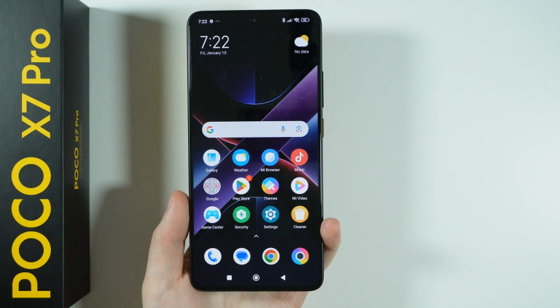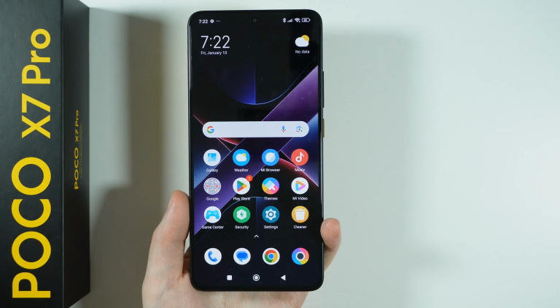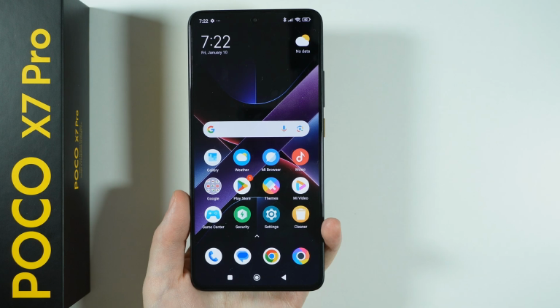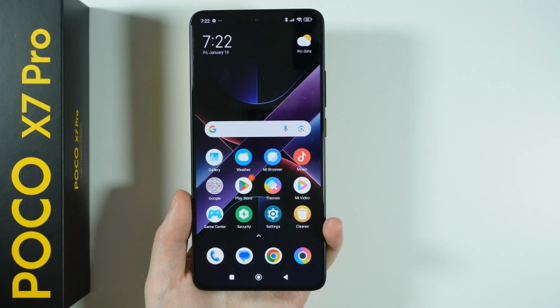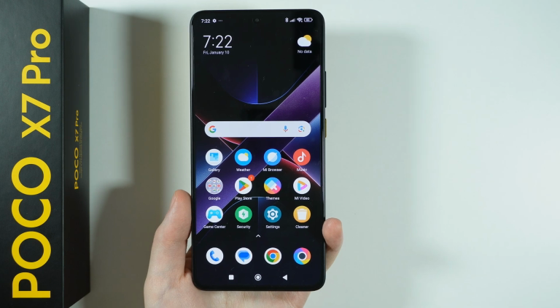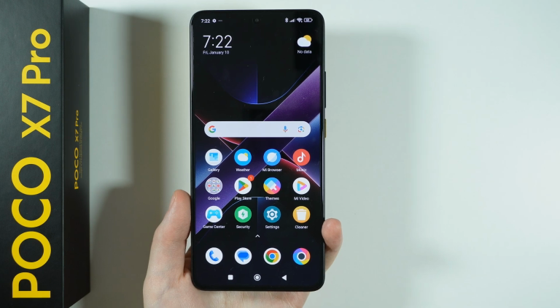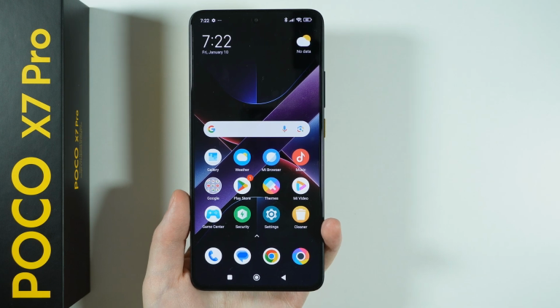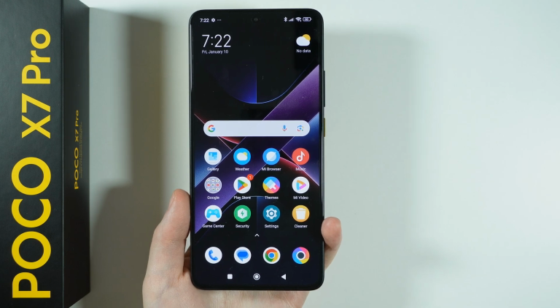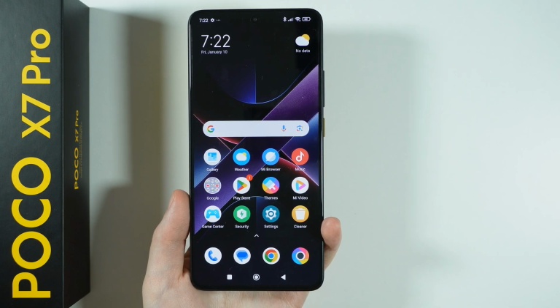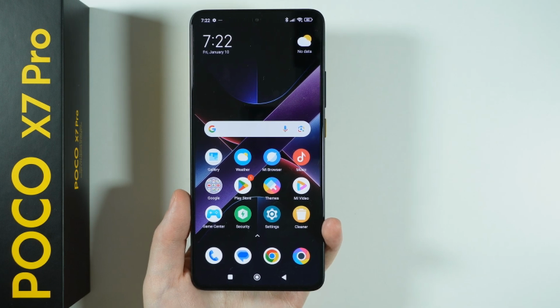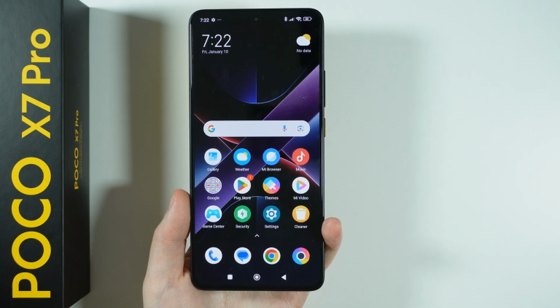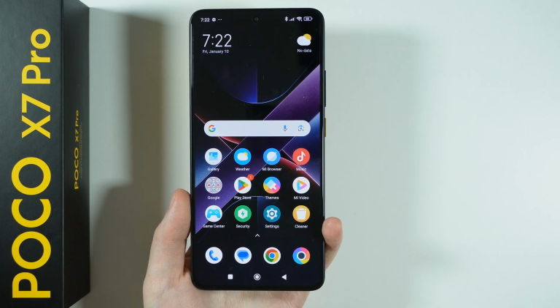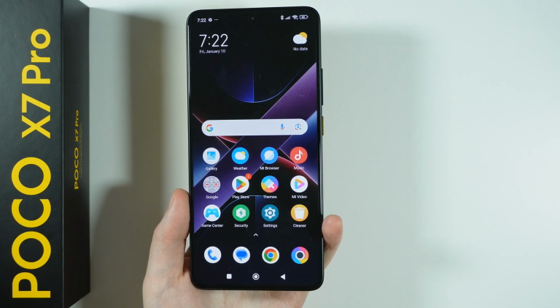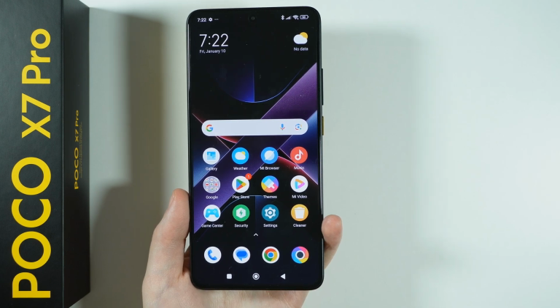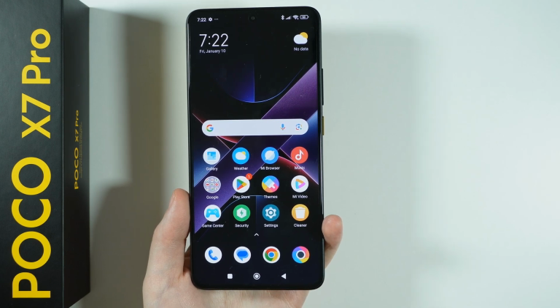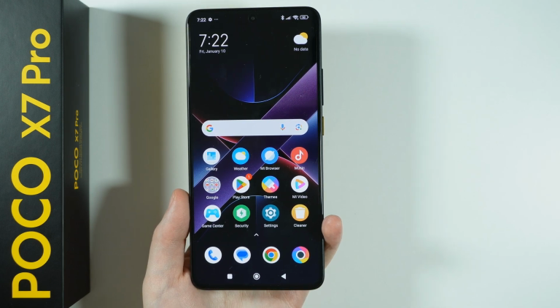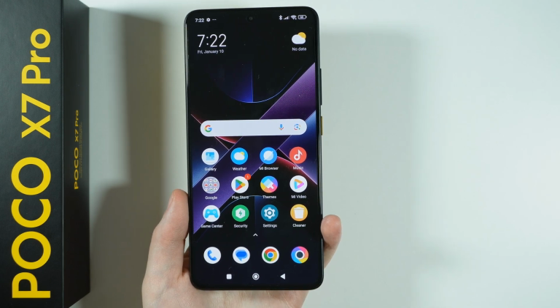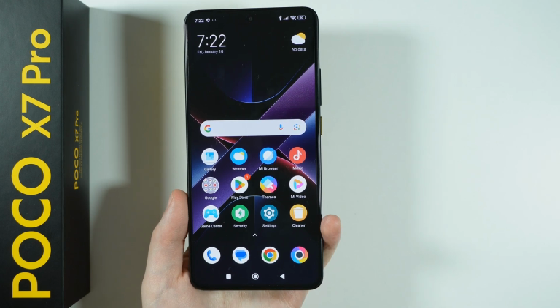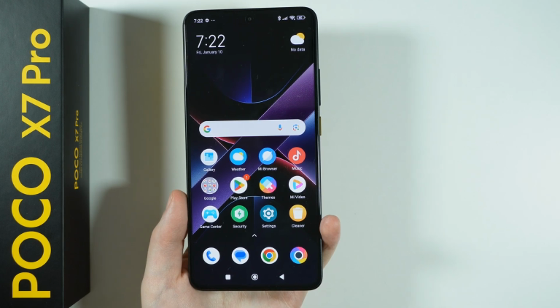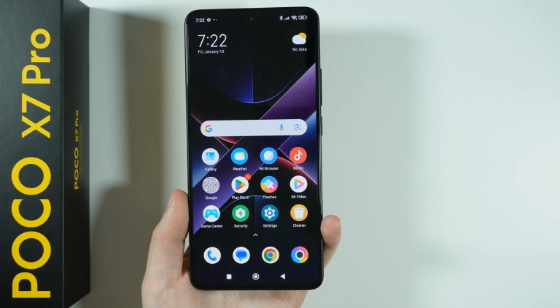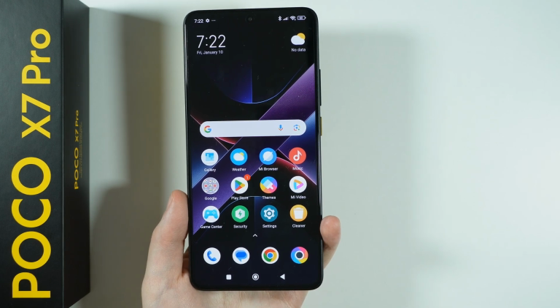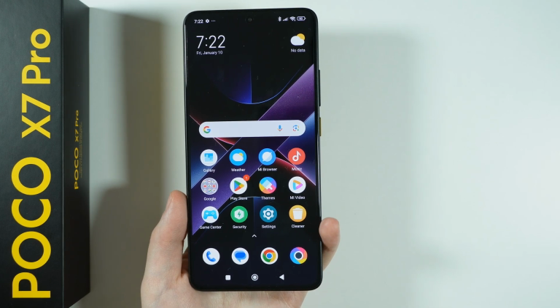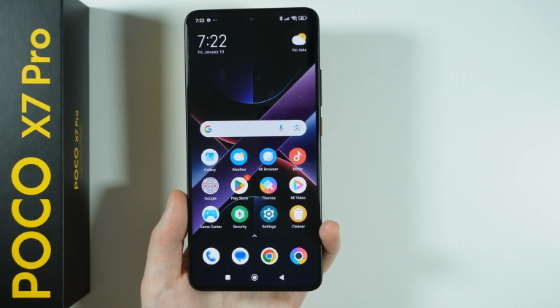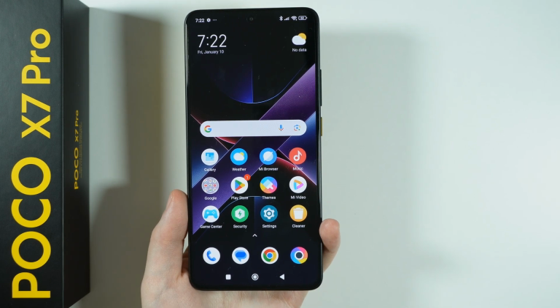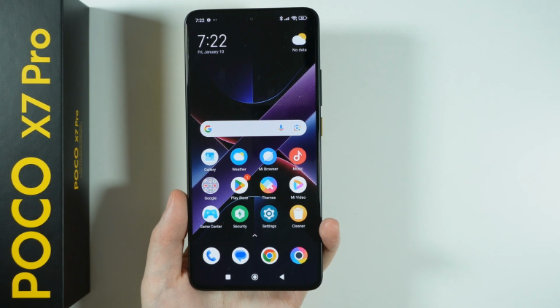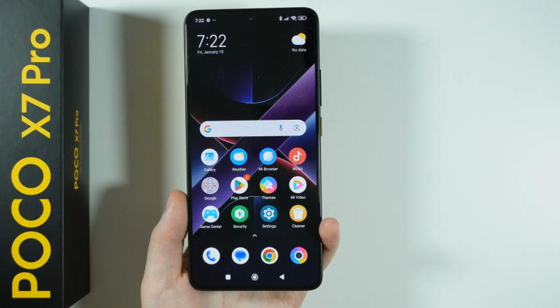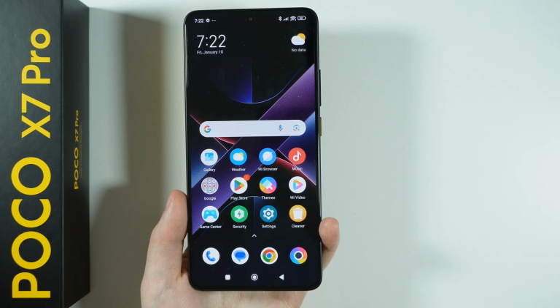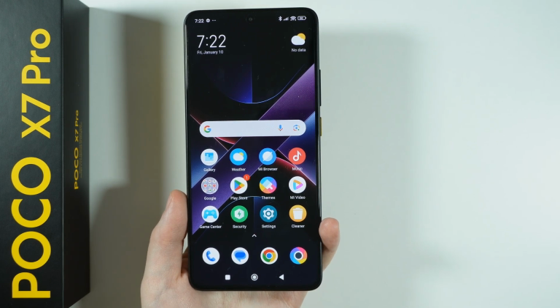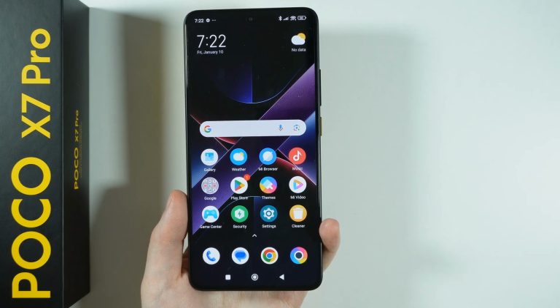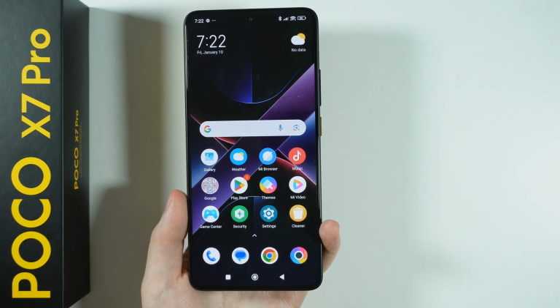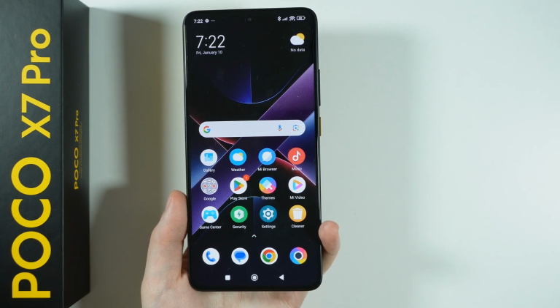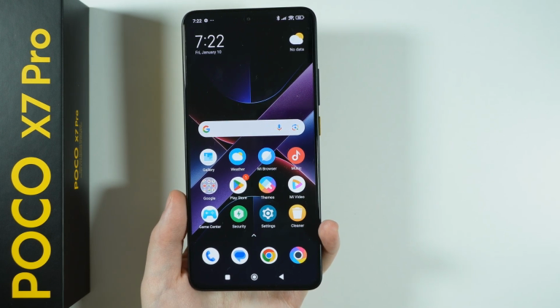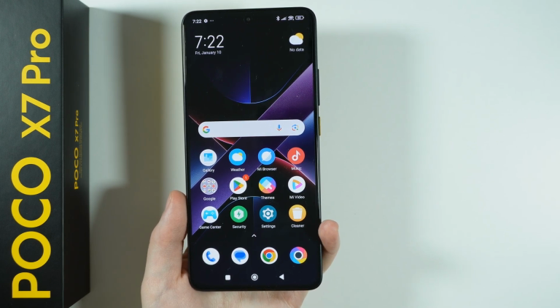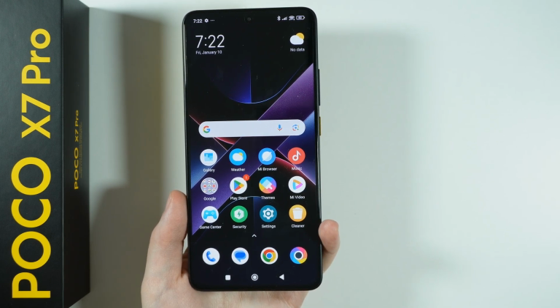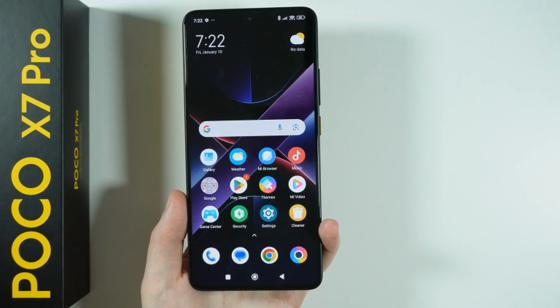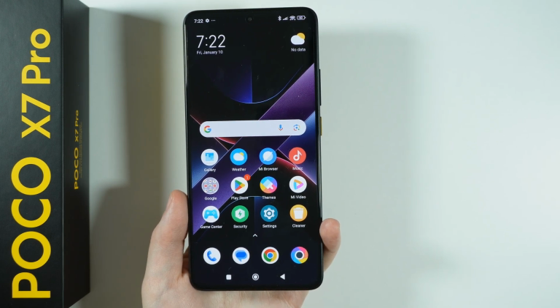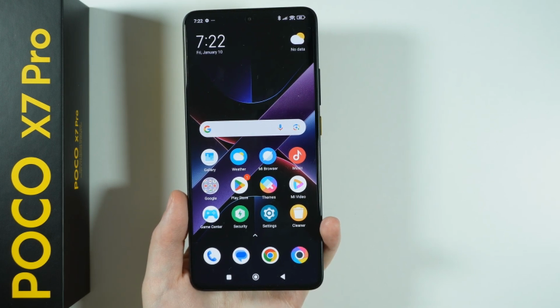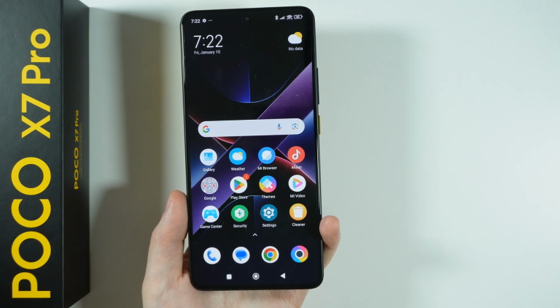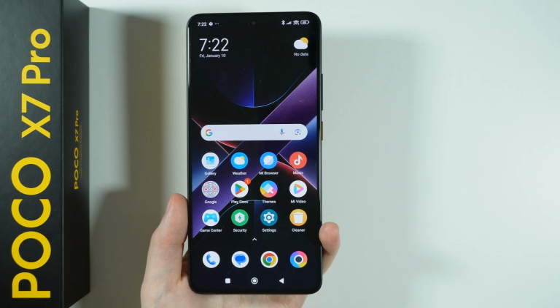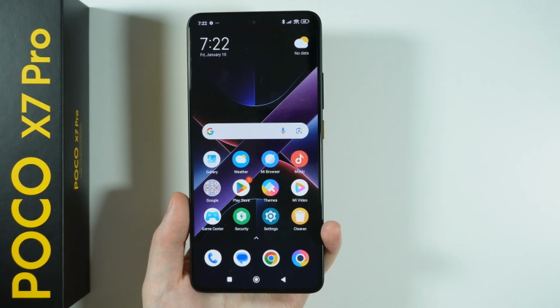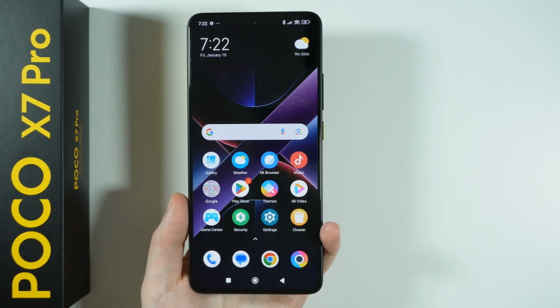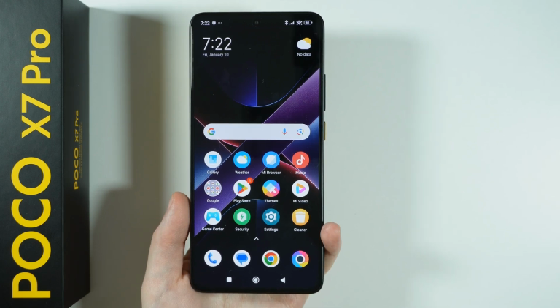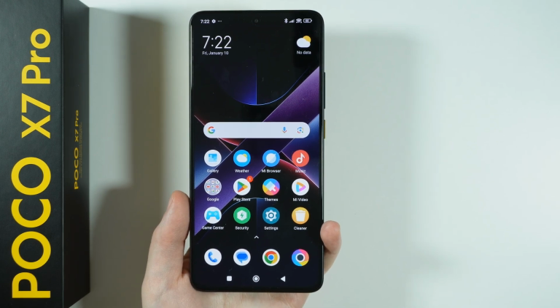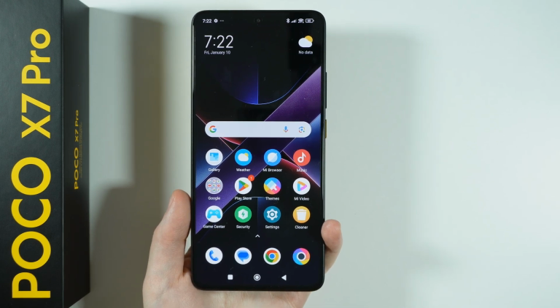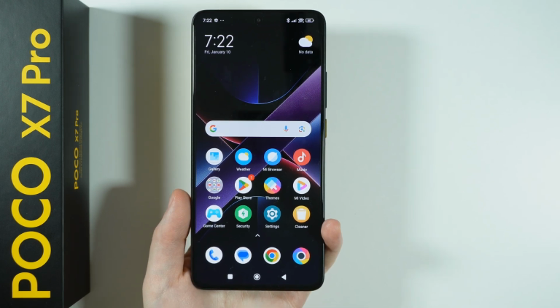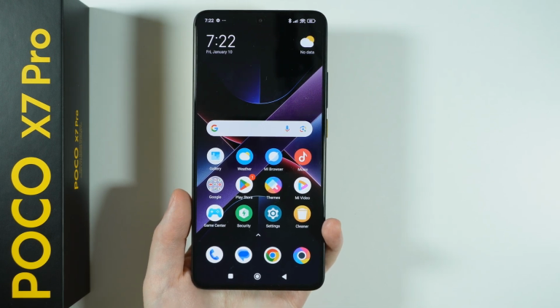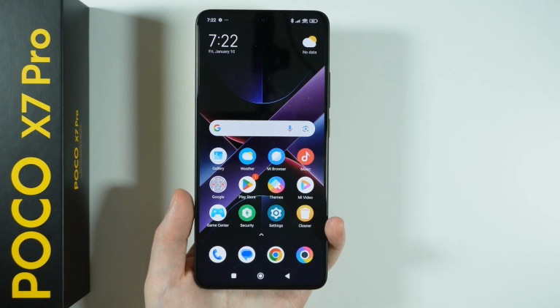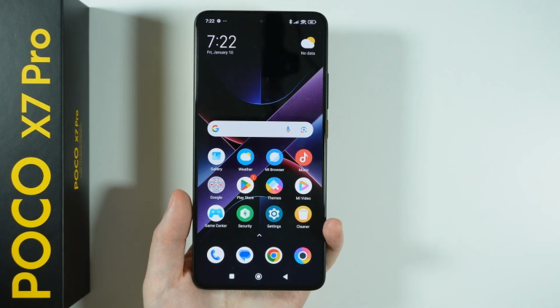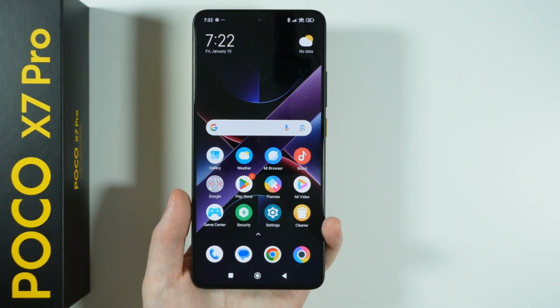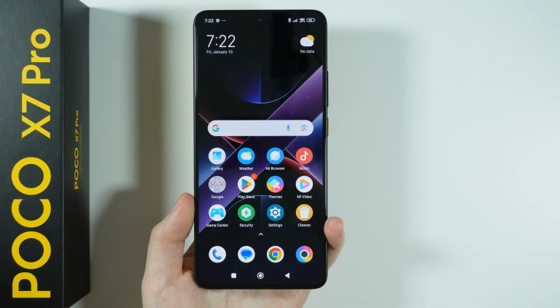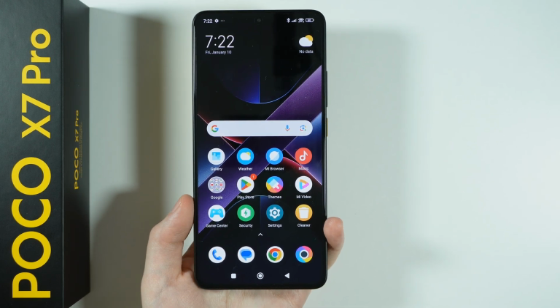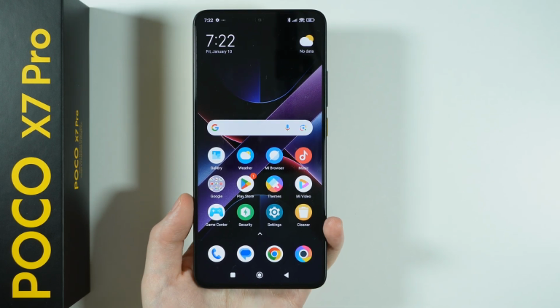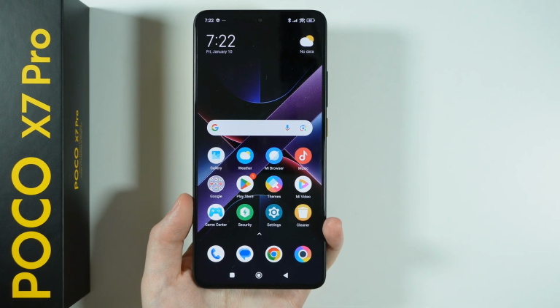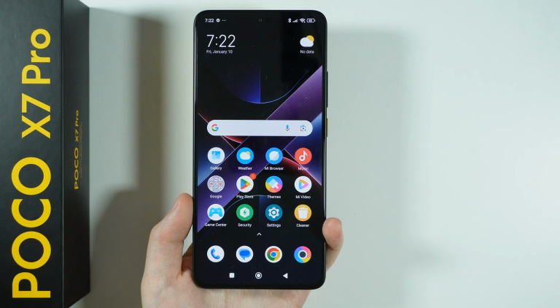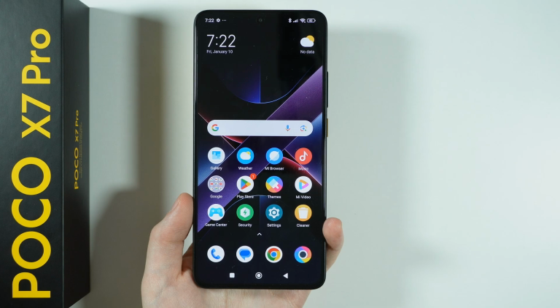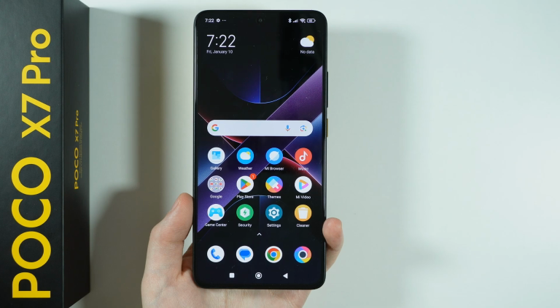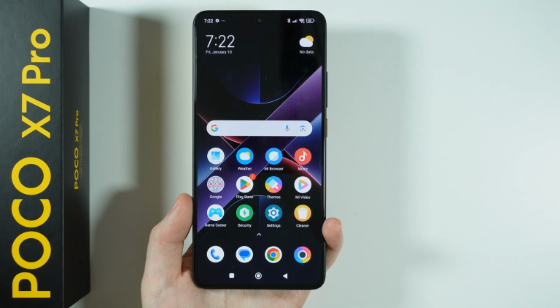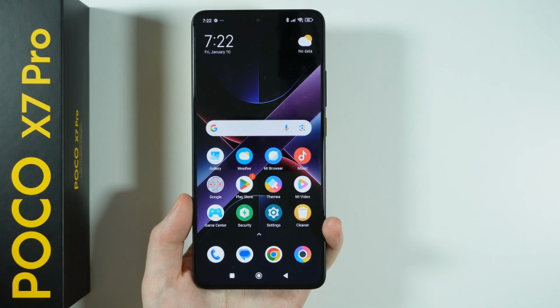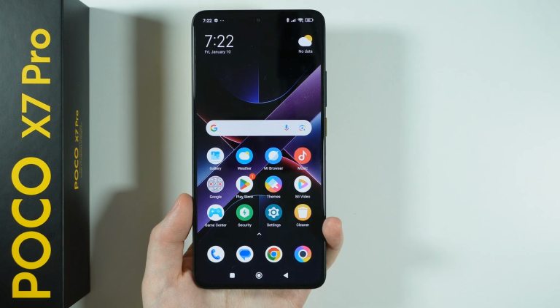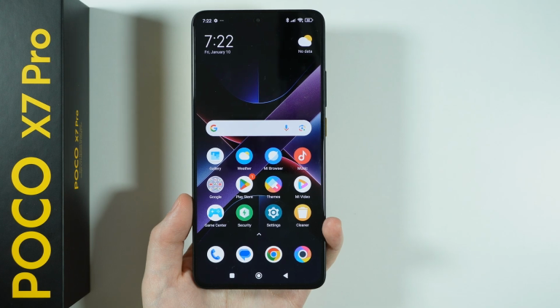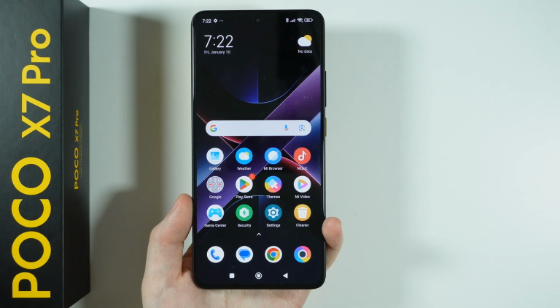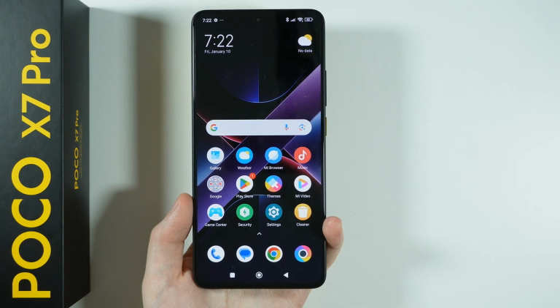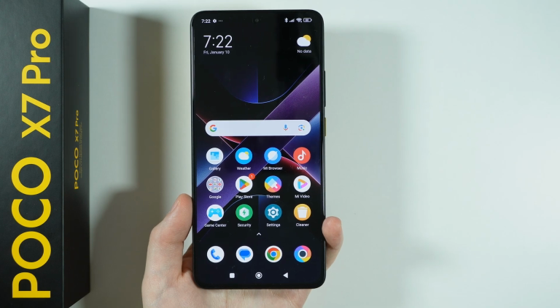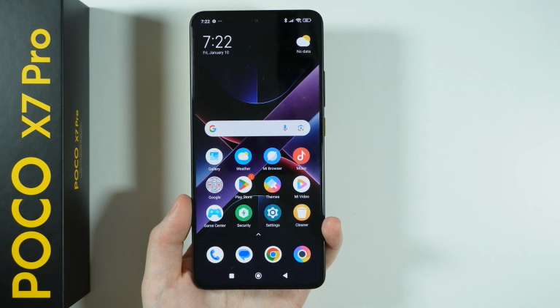Hello, let me show you 10 things that you should do first when you start using the POCO X7 Pro.